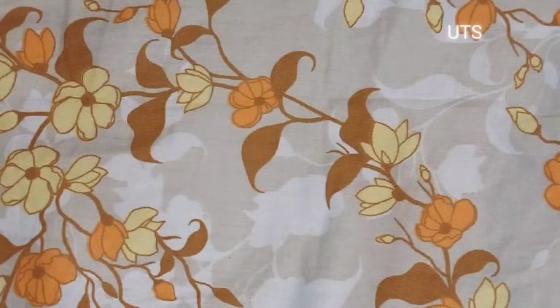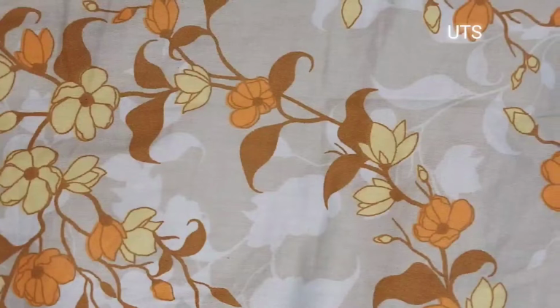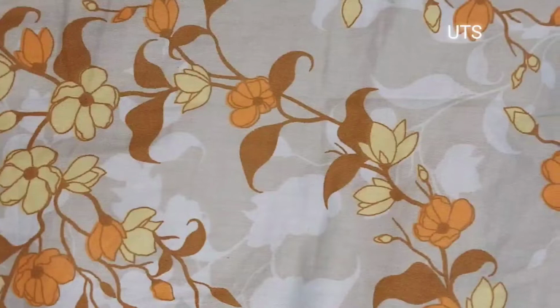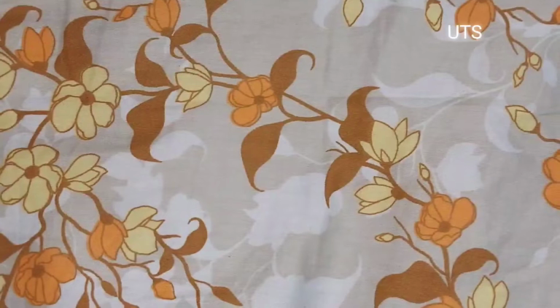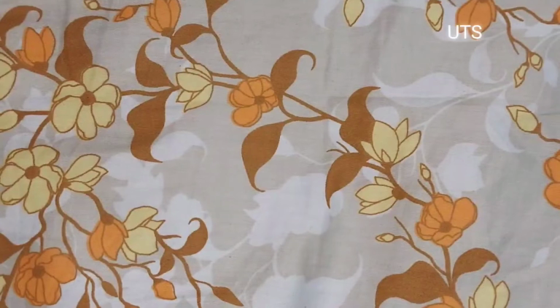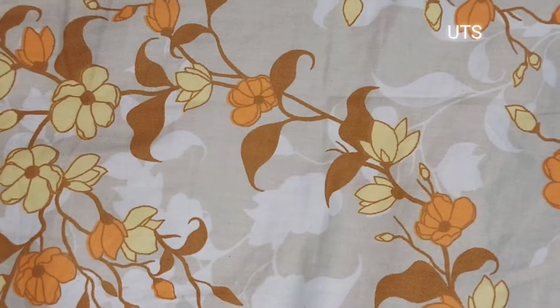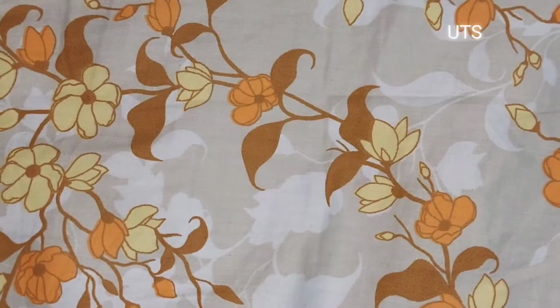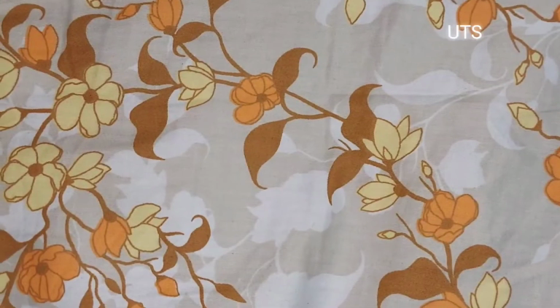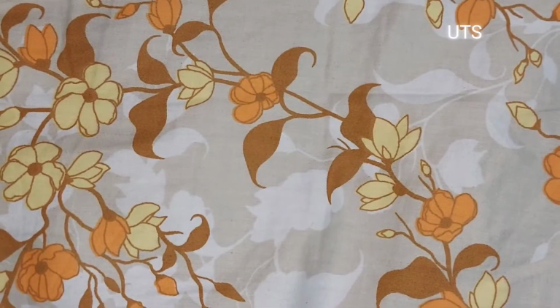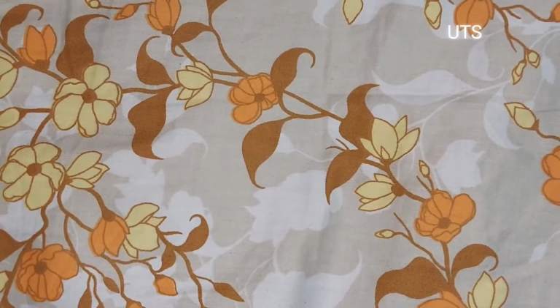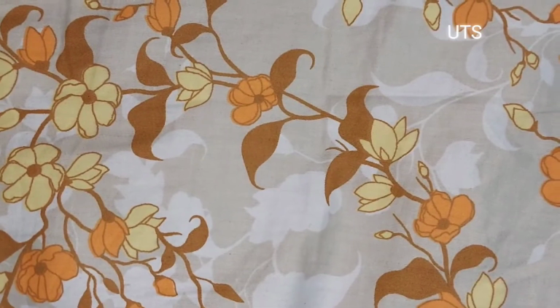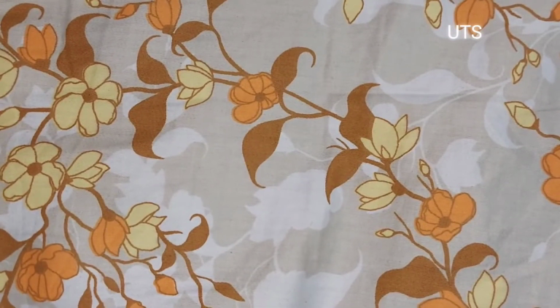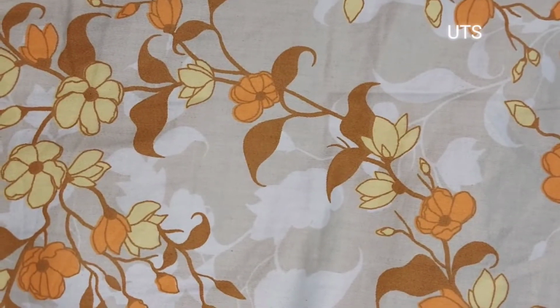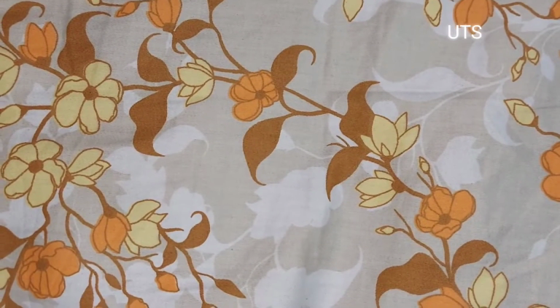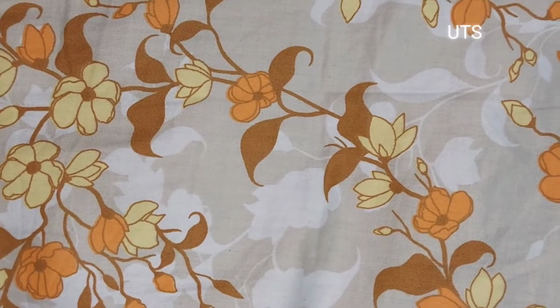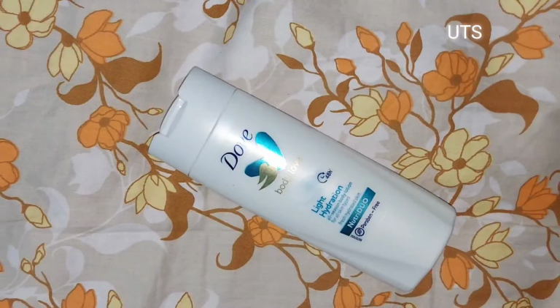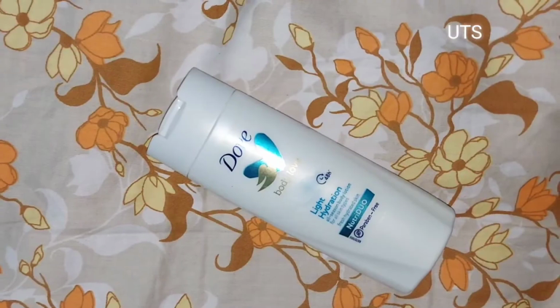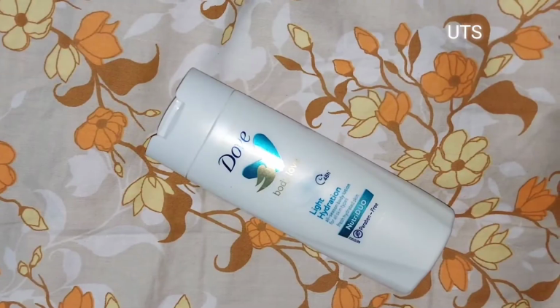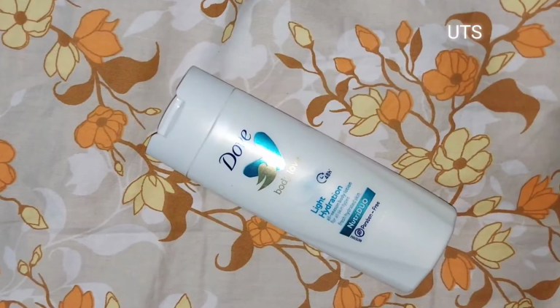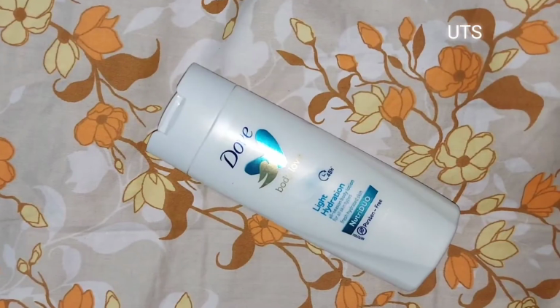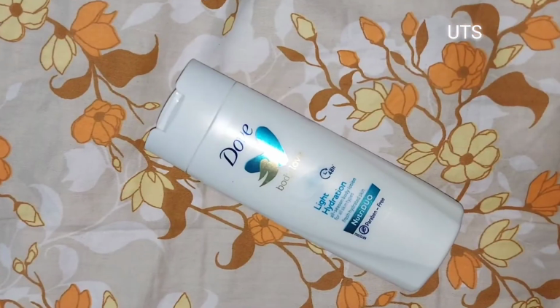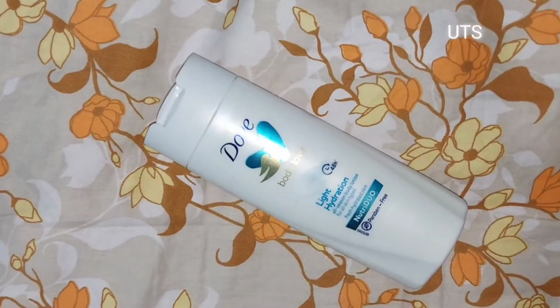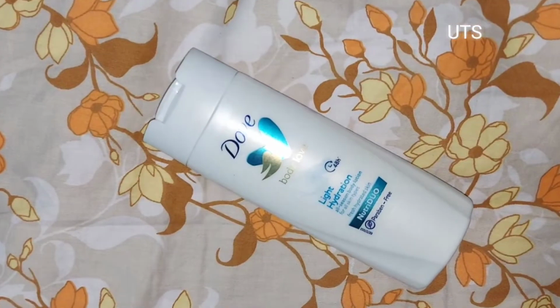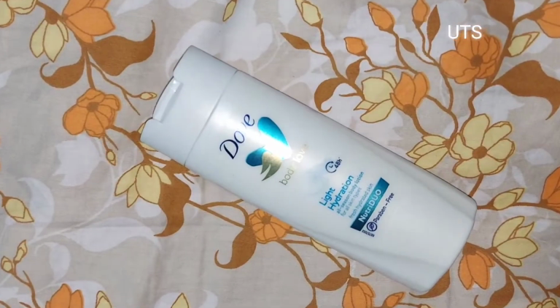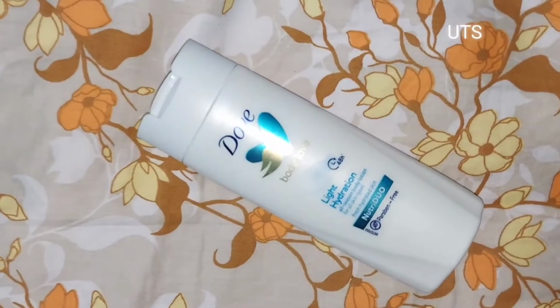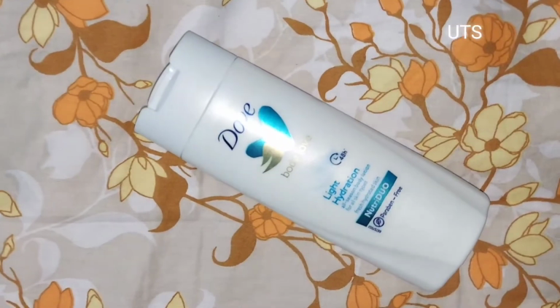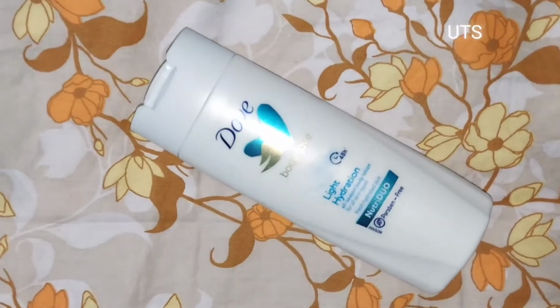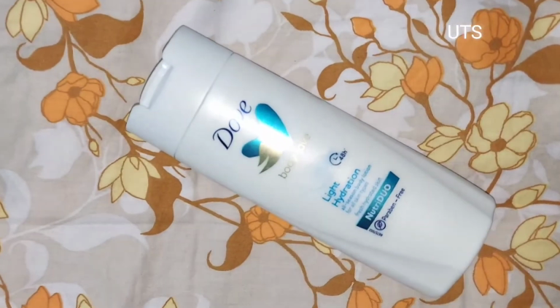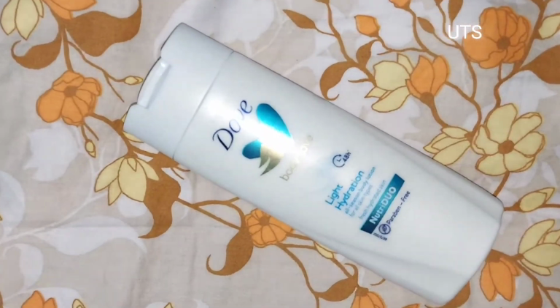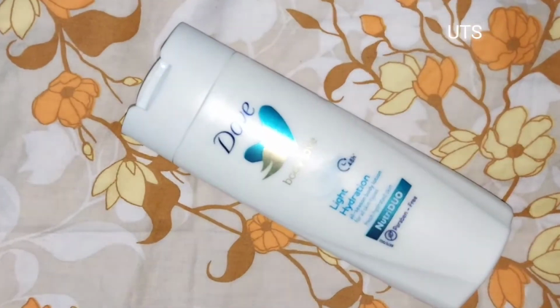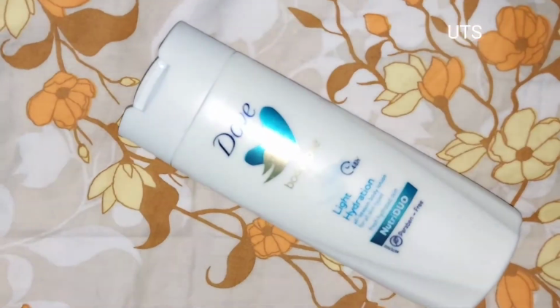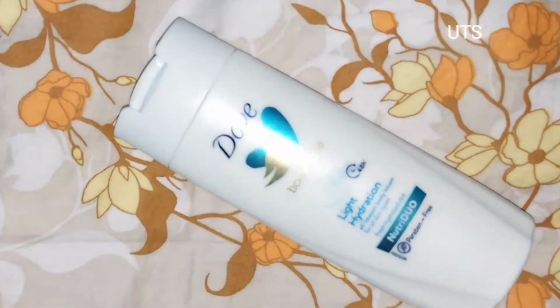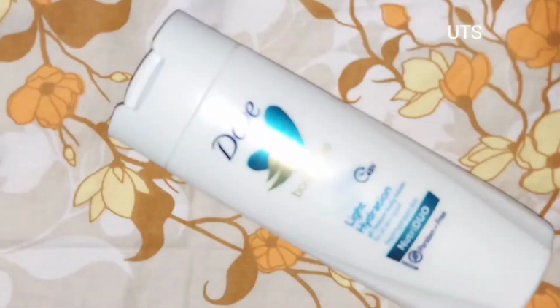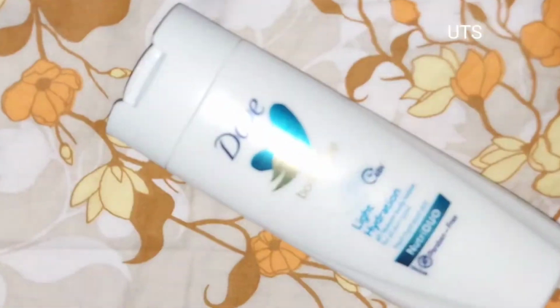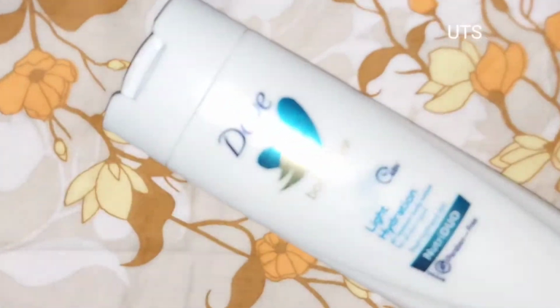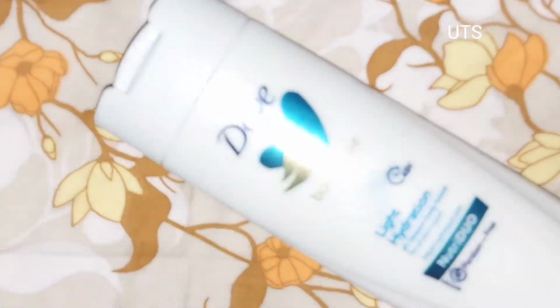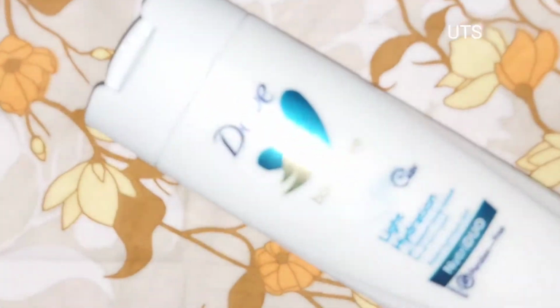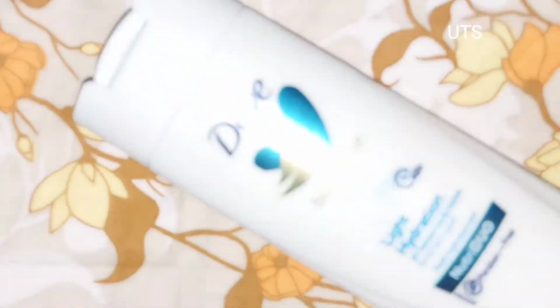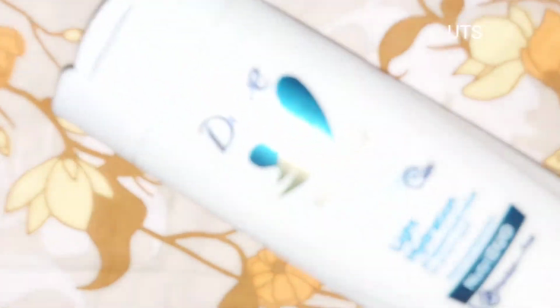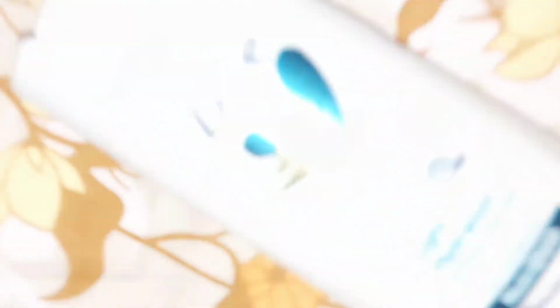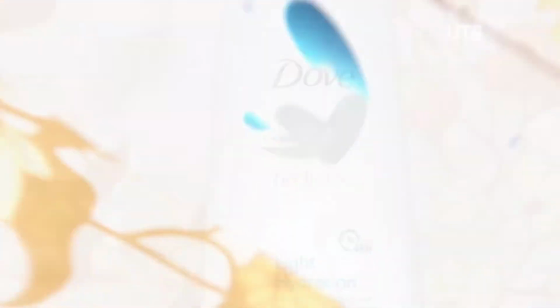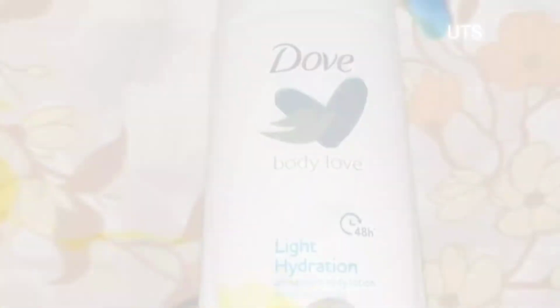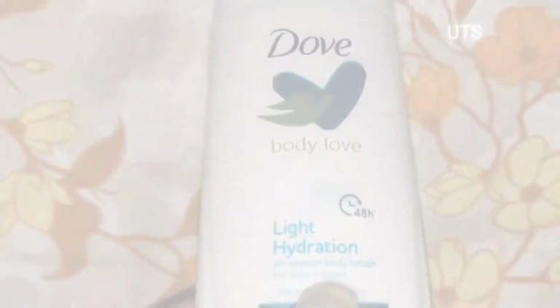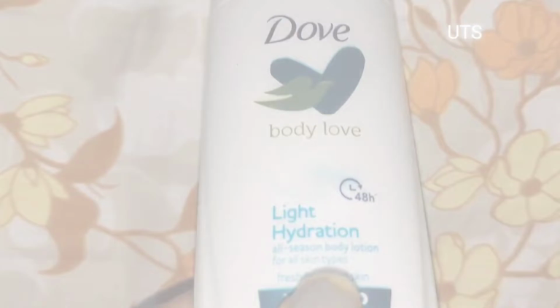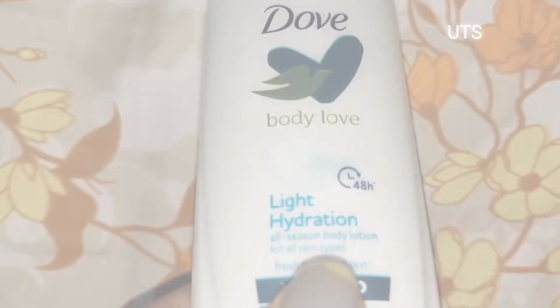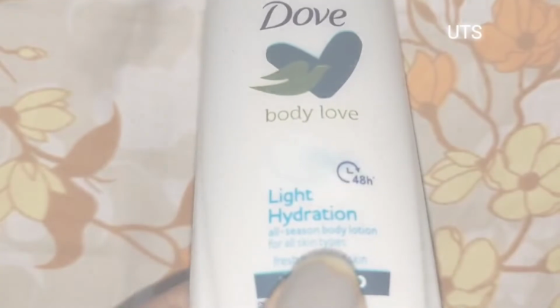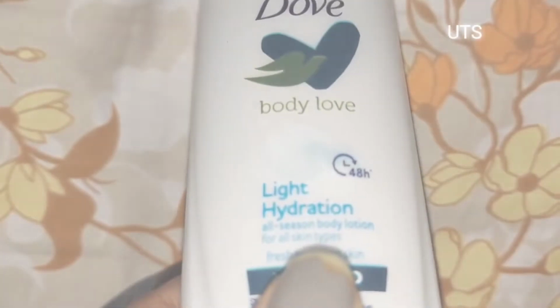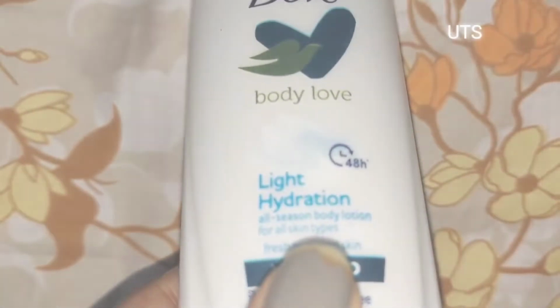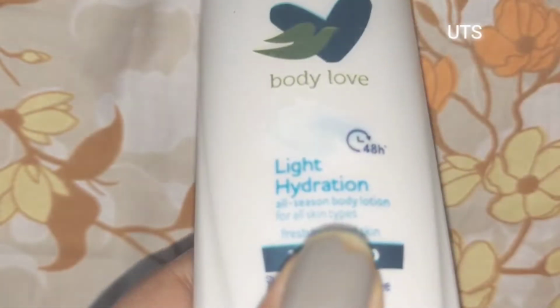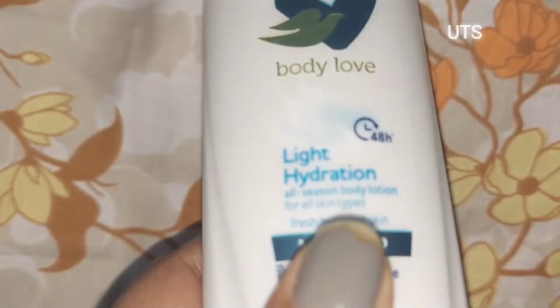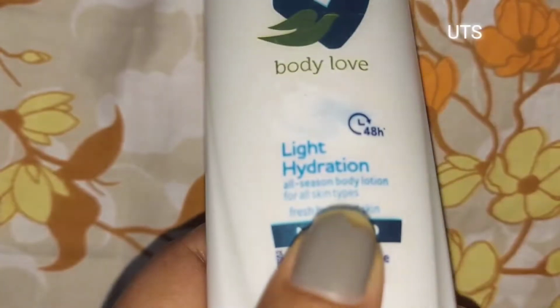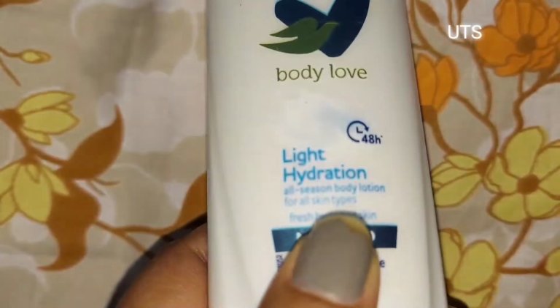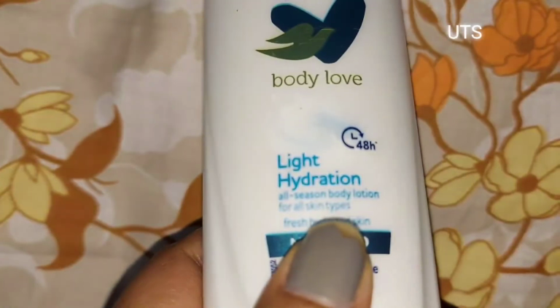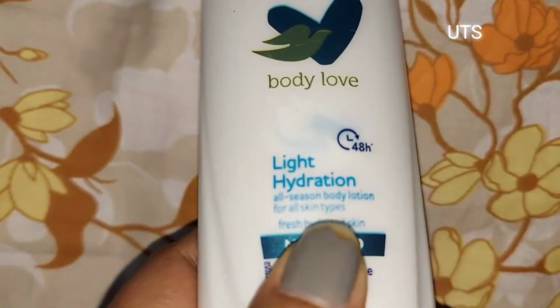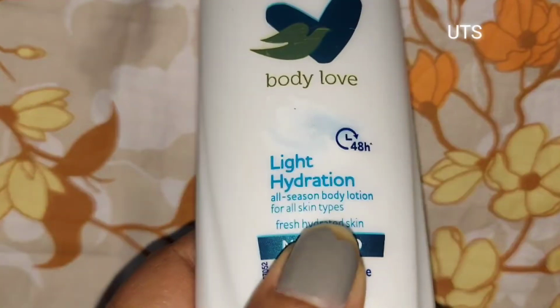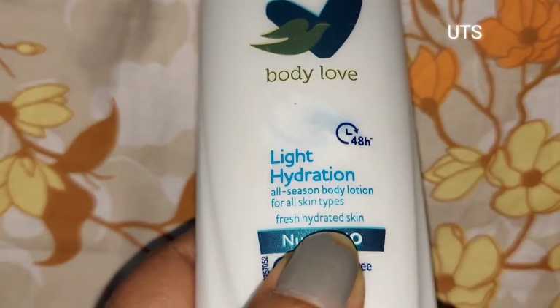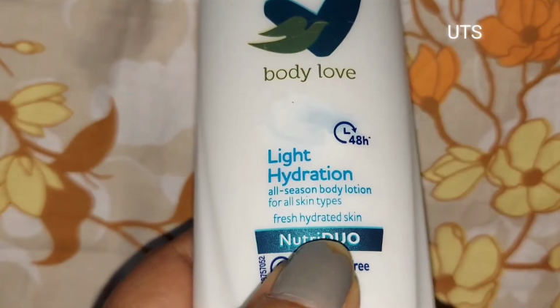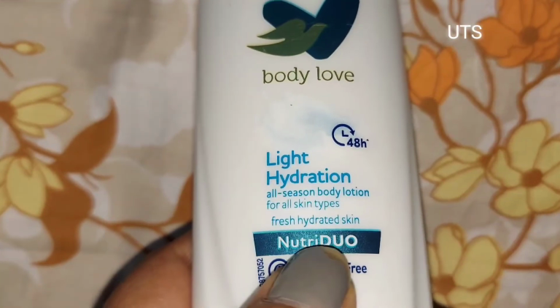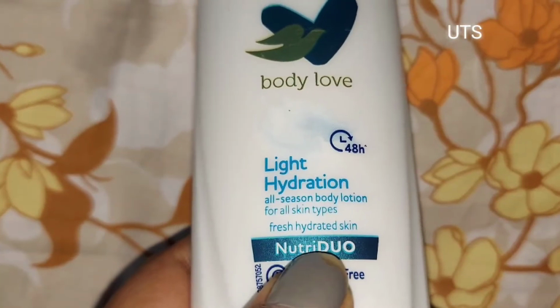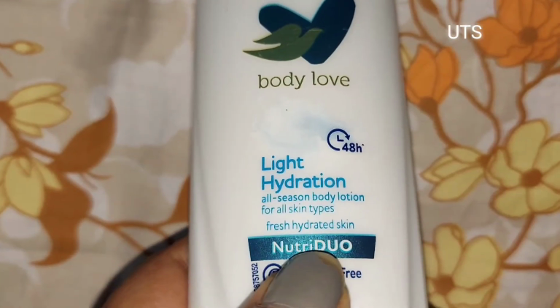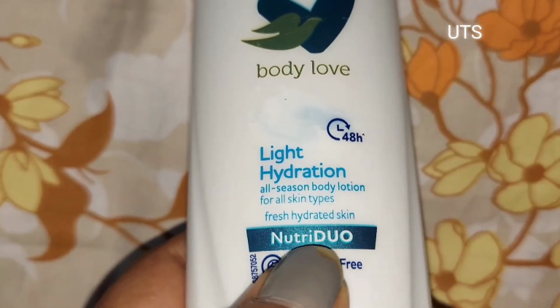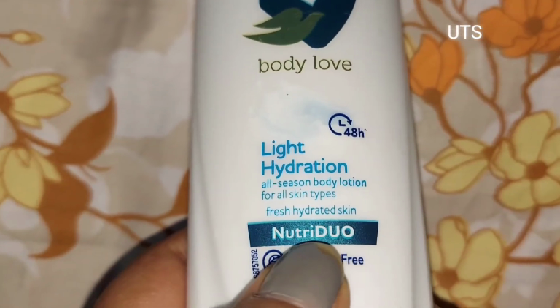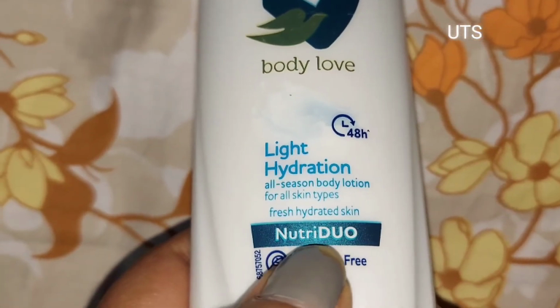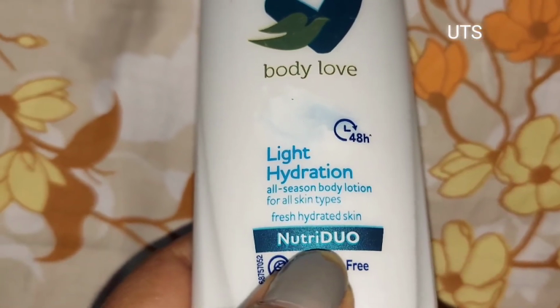Hello friends! Hello everyone! This is Dorvinder Dew Body Moisturizer Day Unboxing and Review.